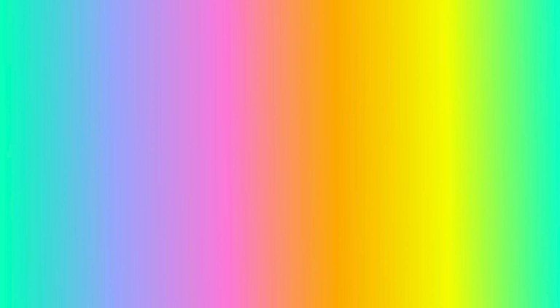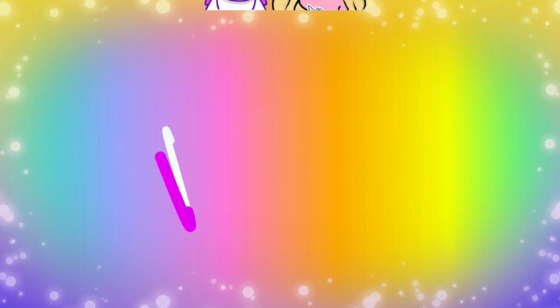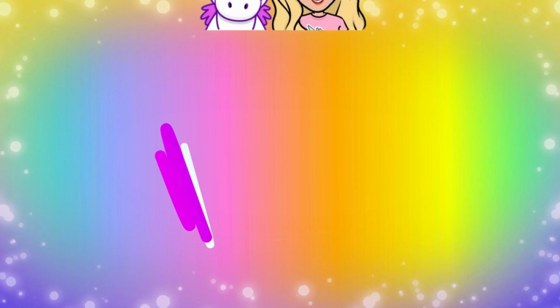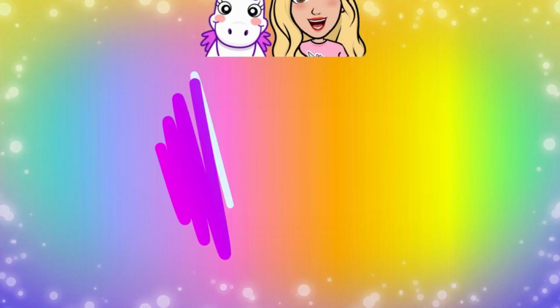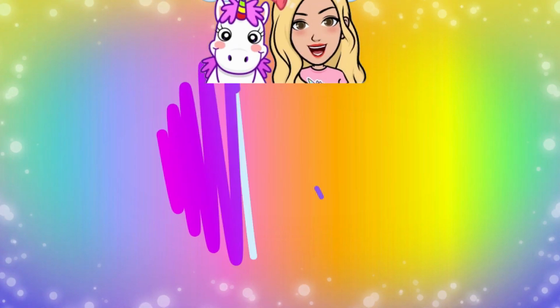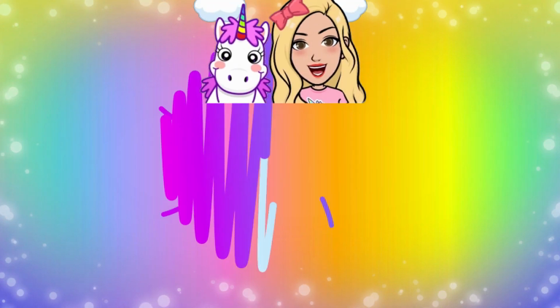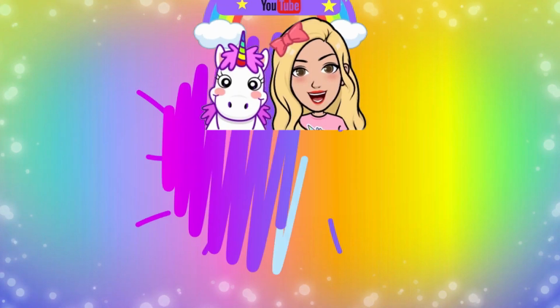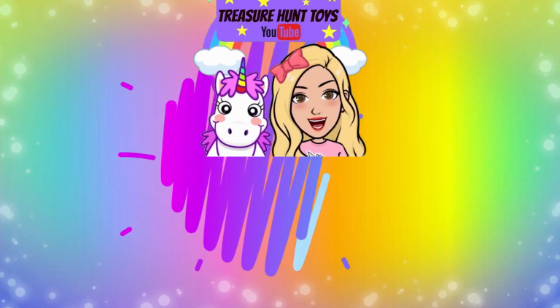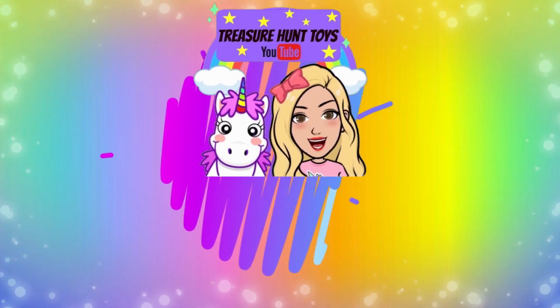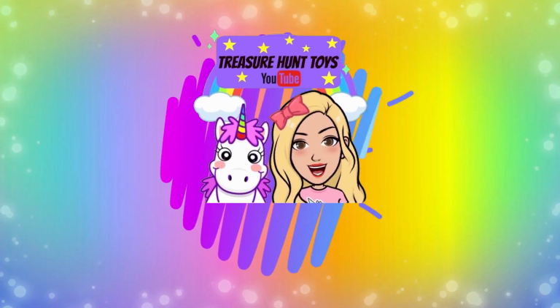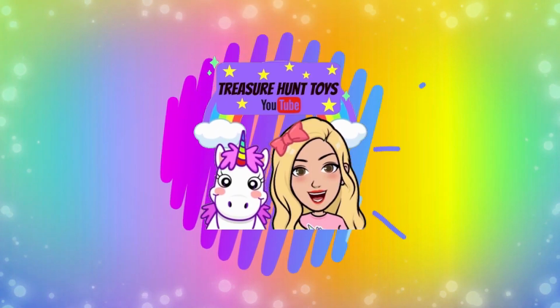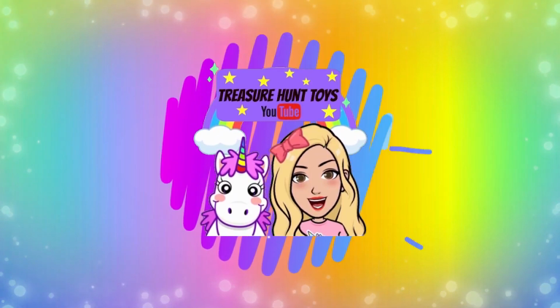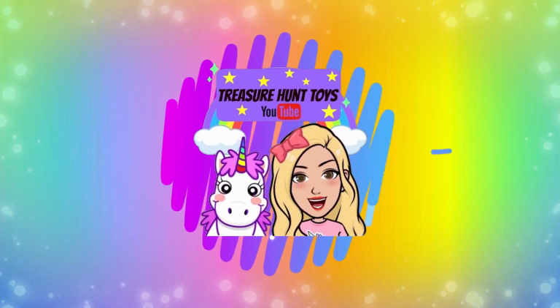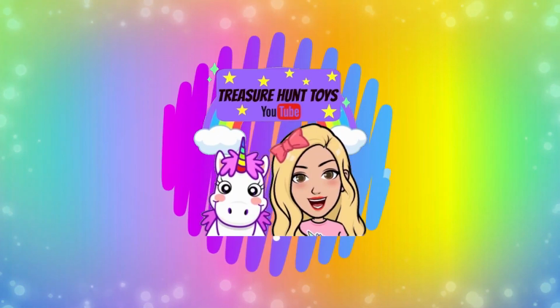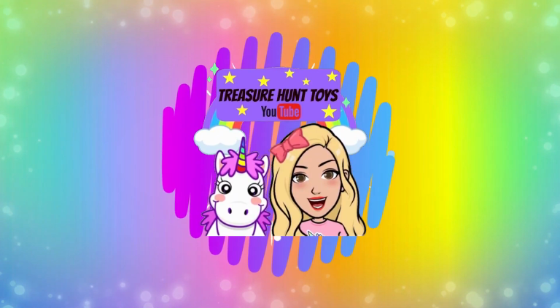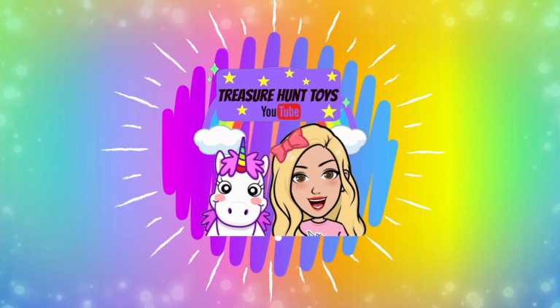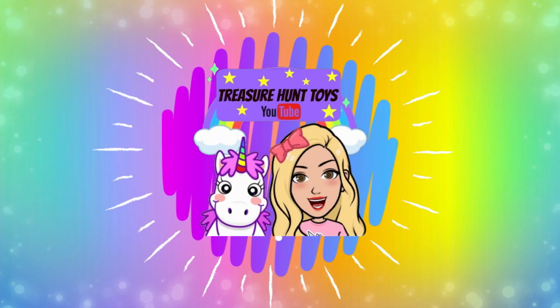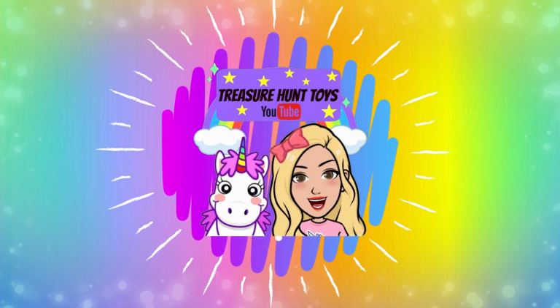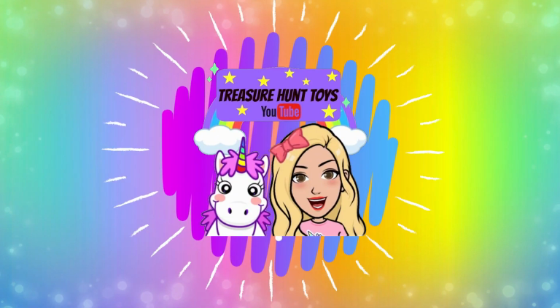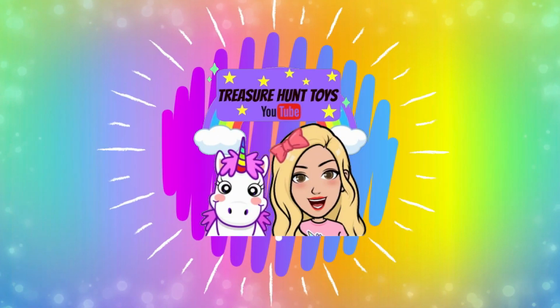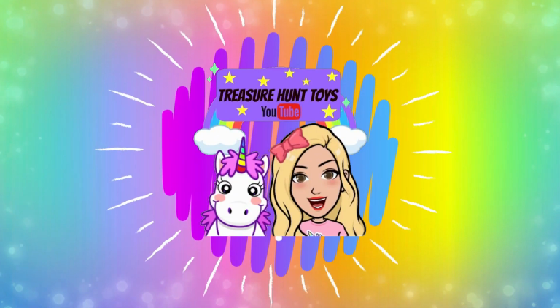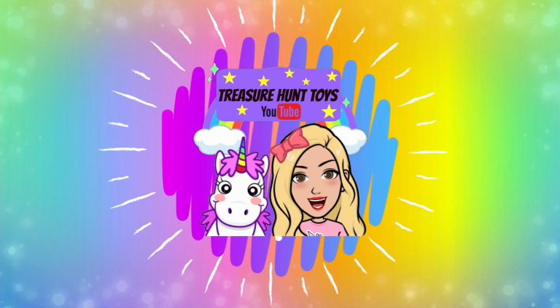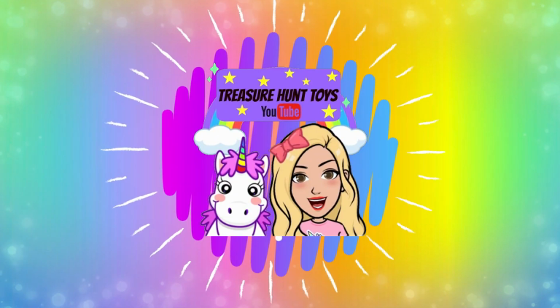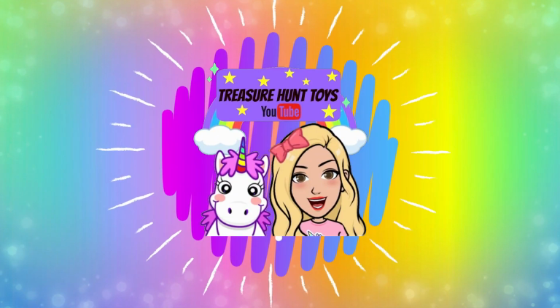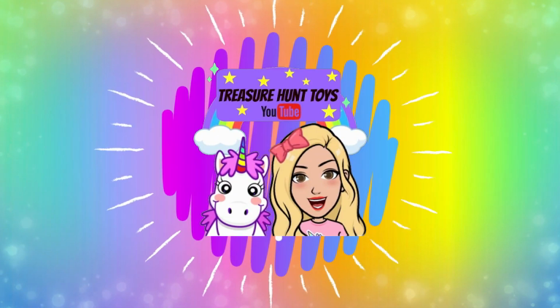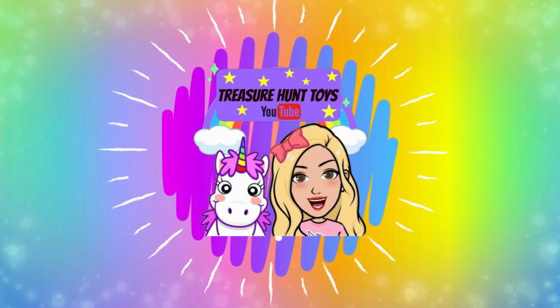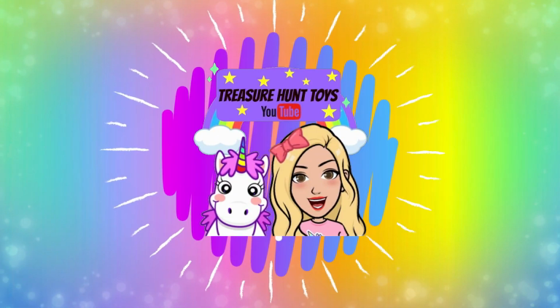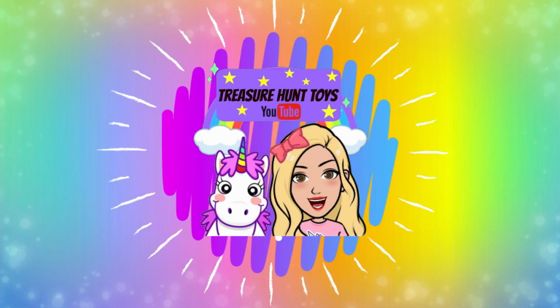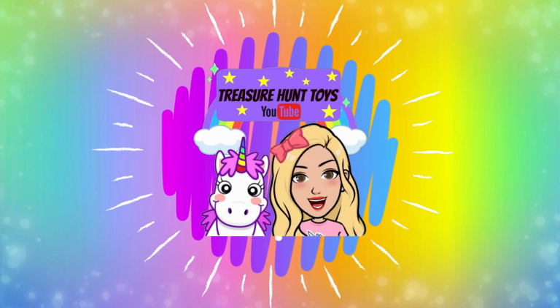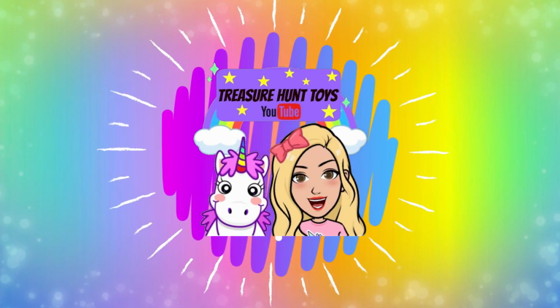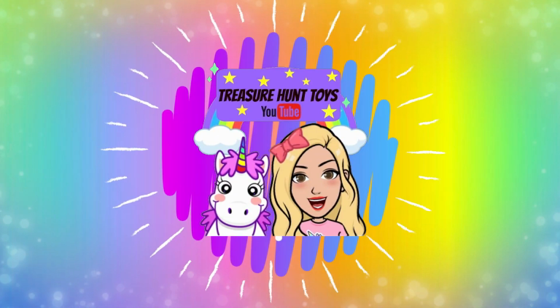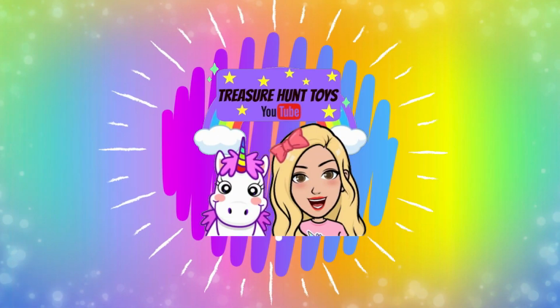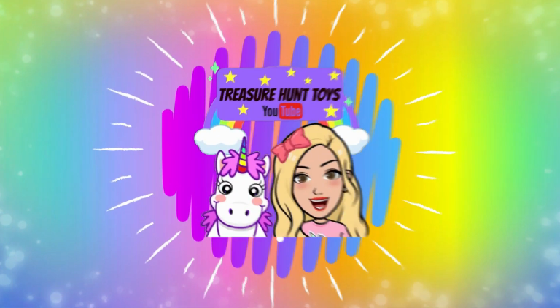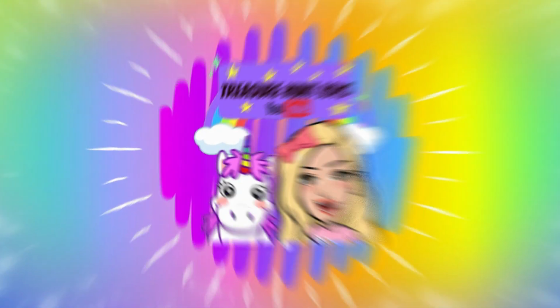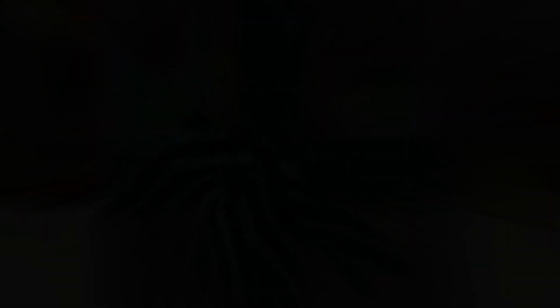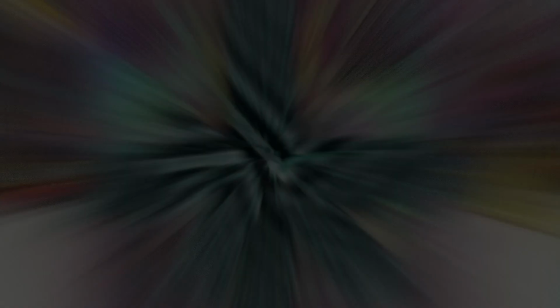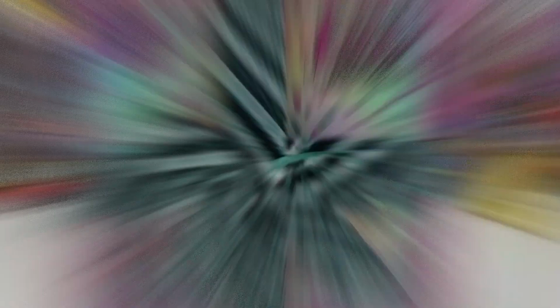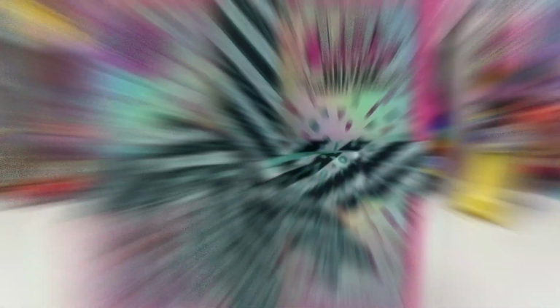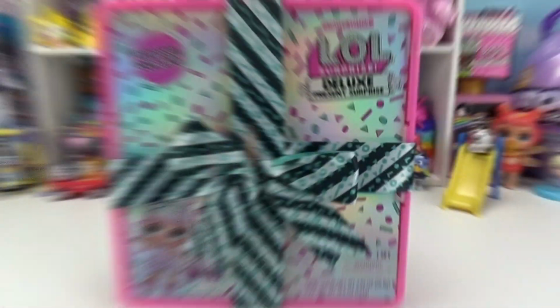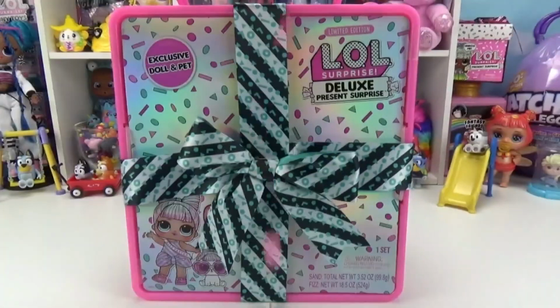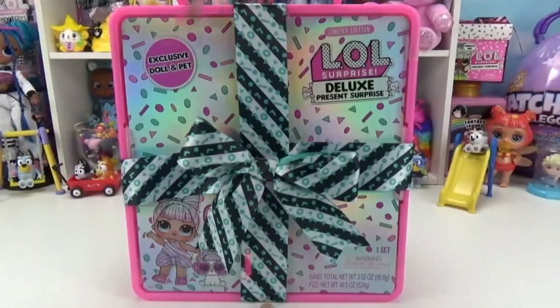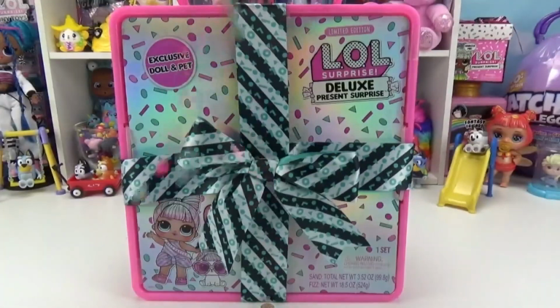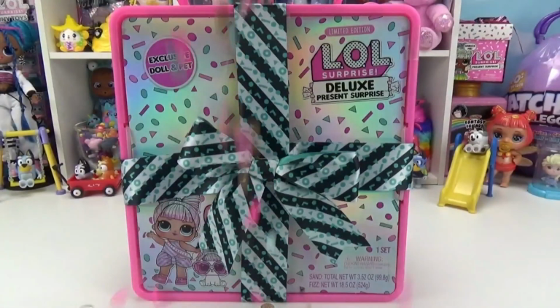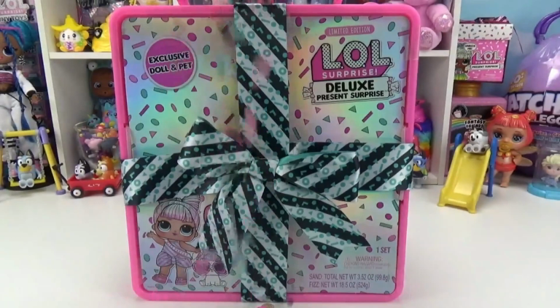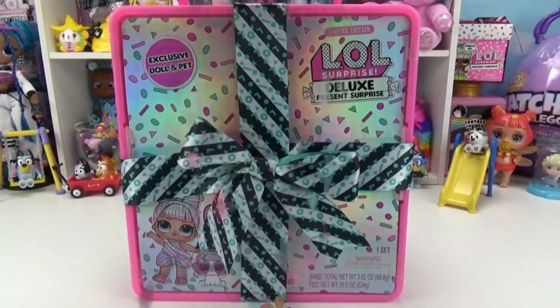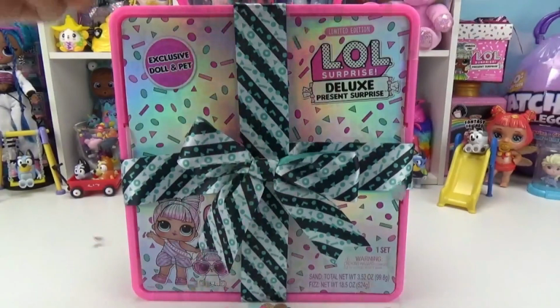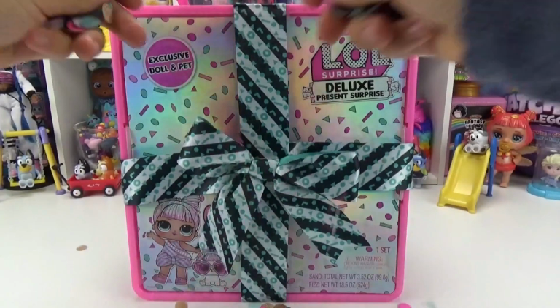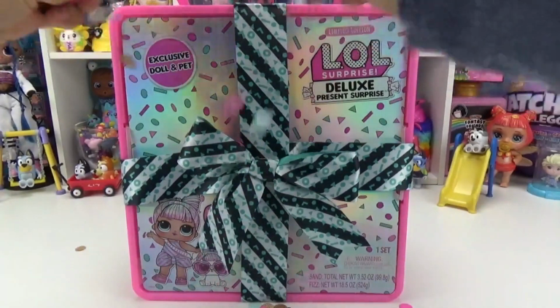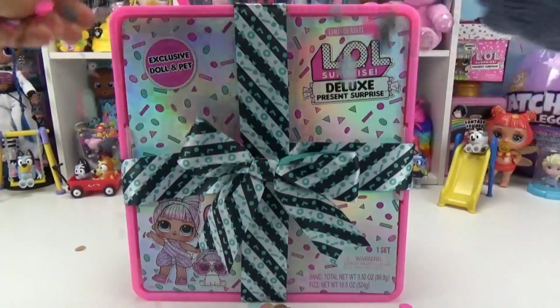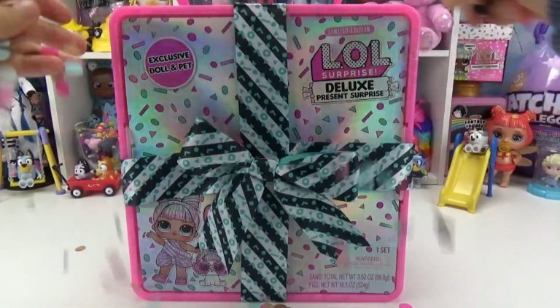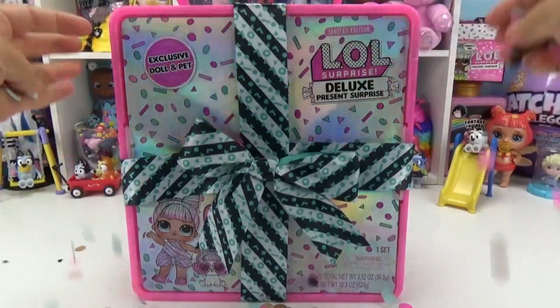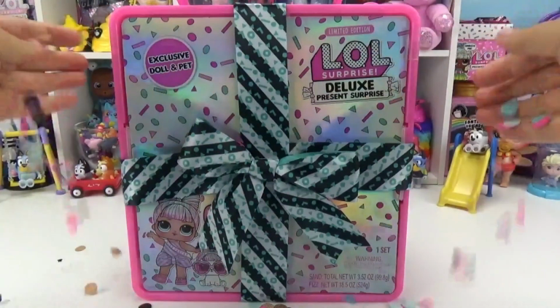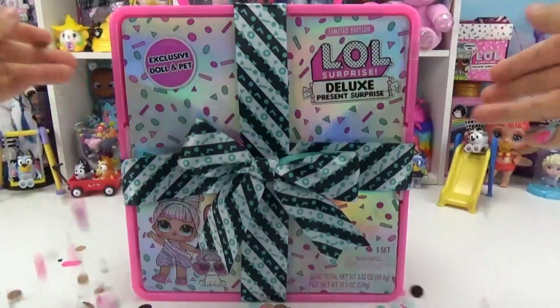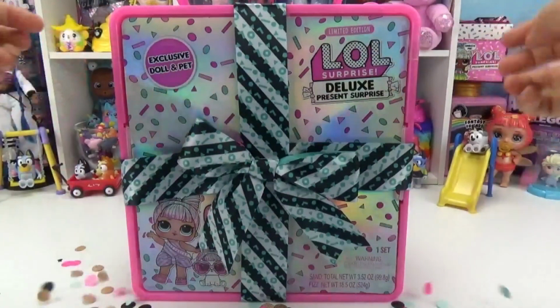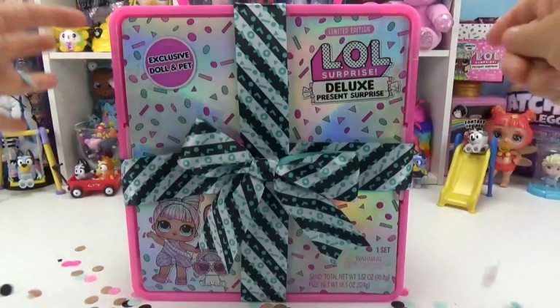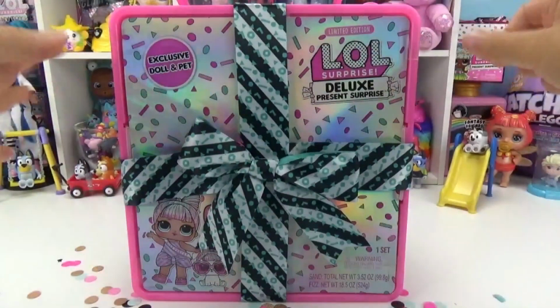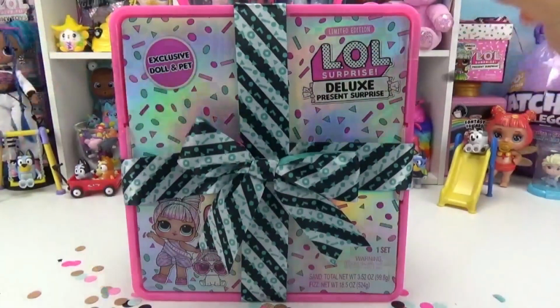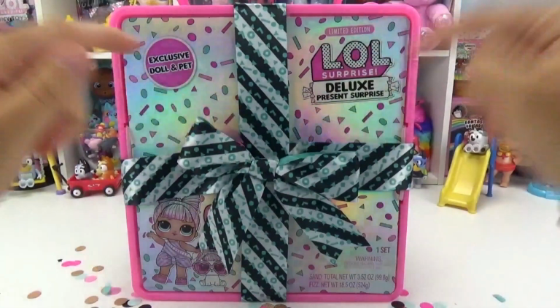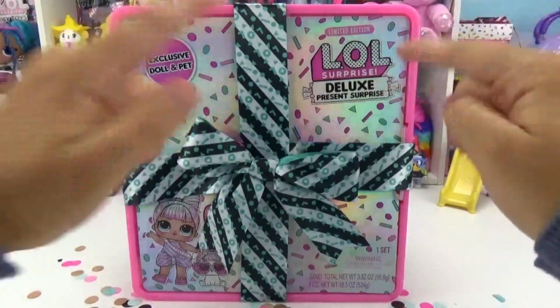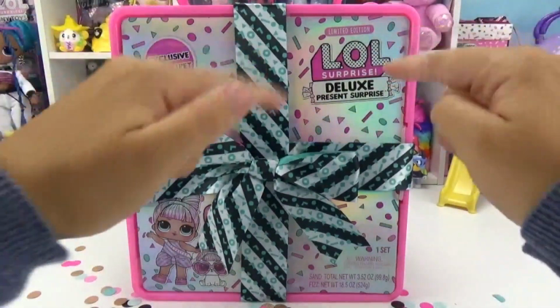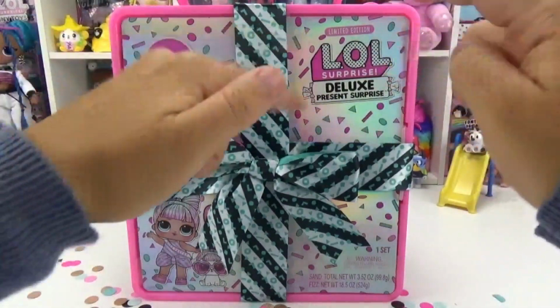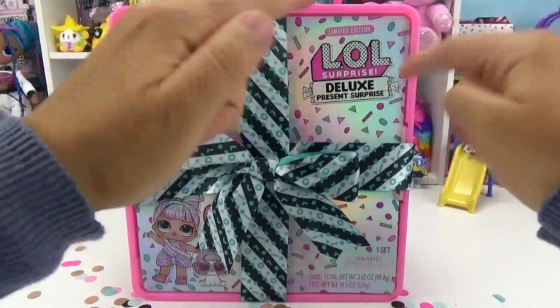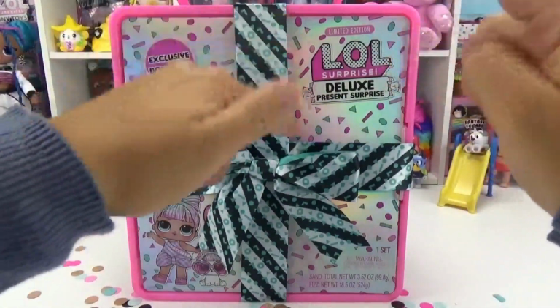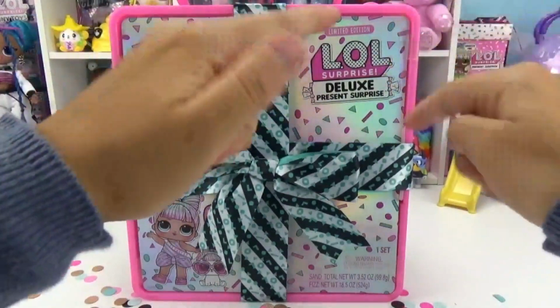Welcome to Treasure Hunt Toys. It's time to party, LOL style.